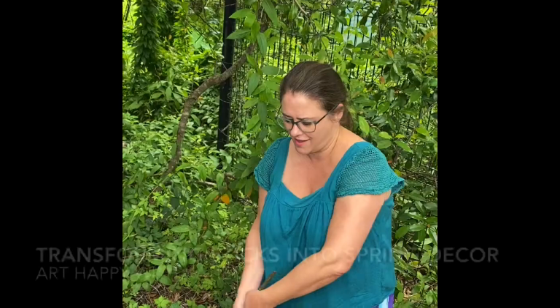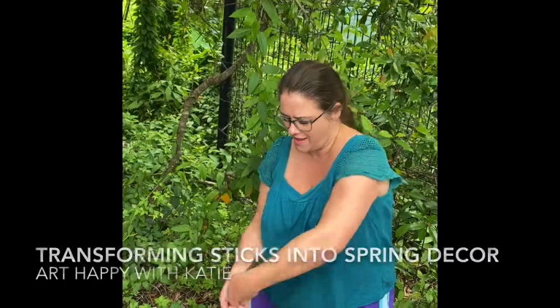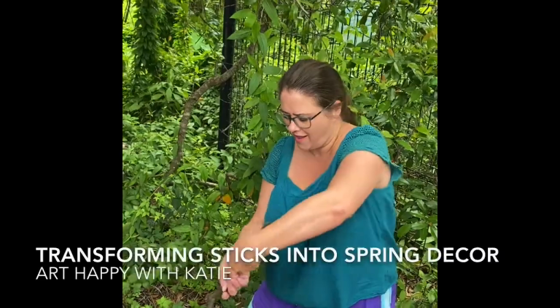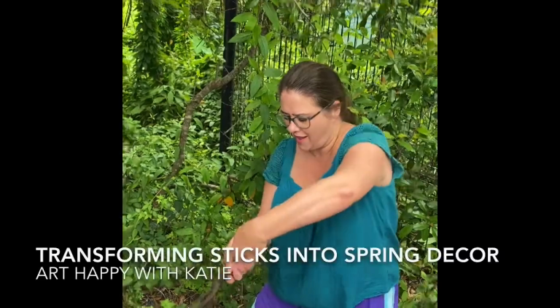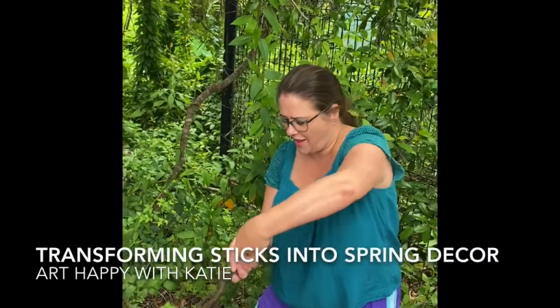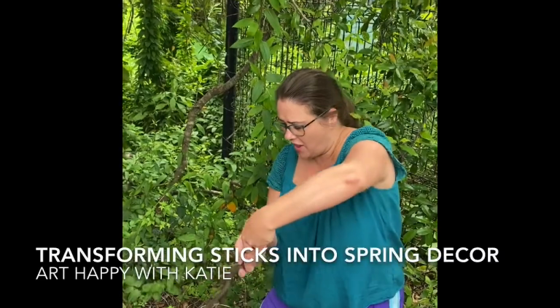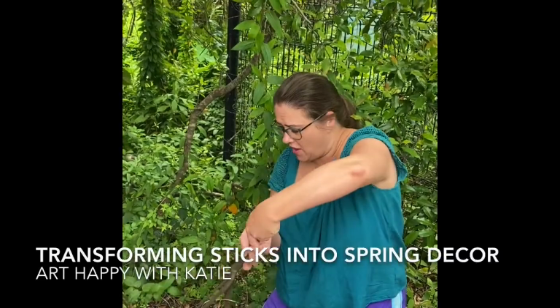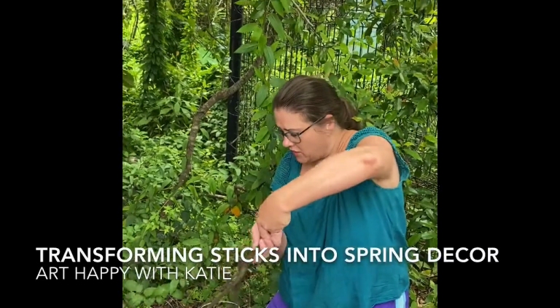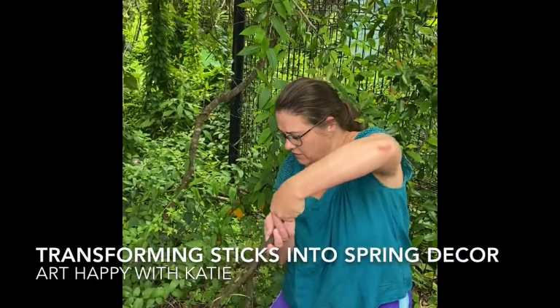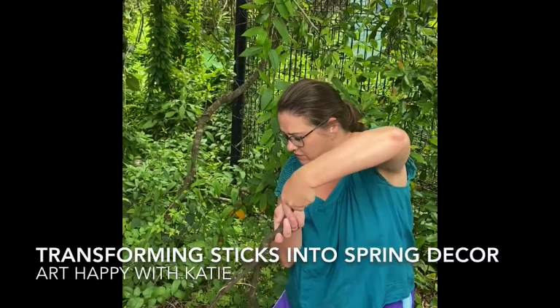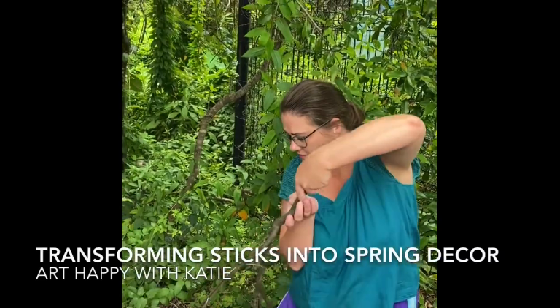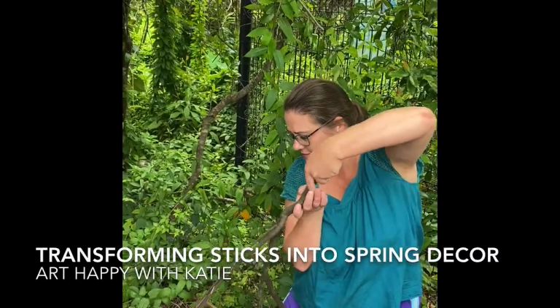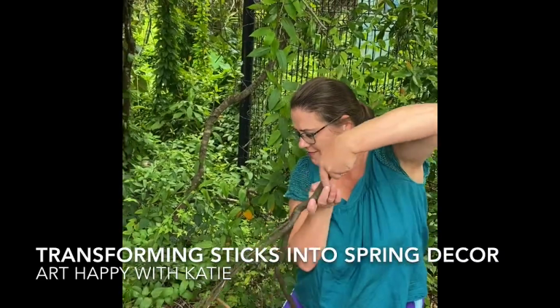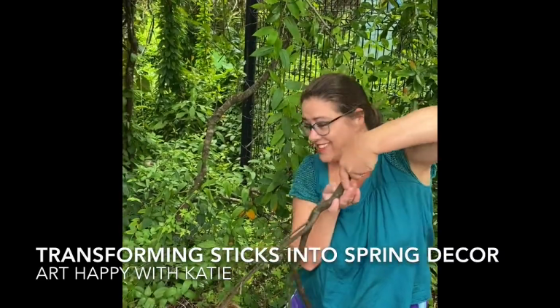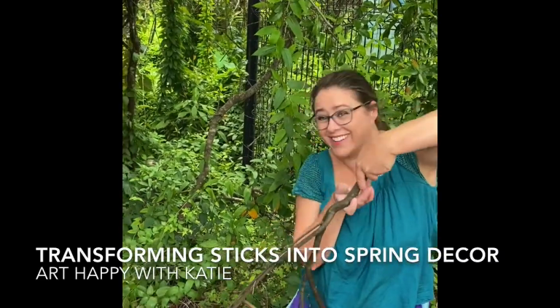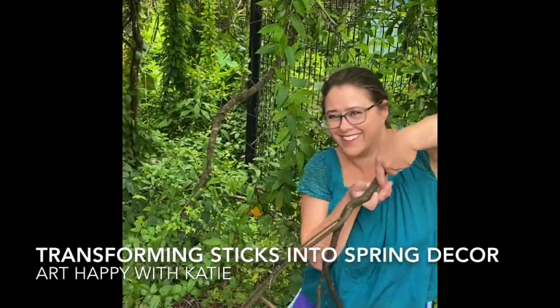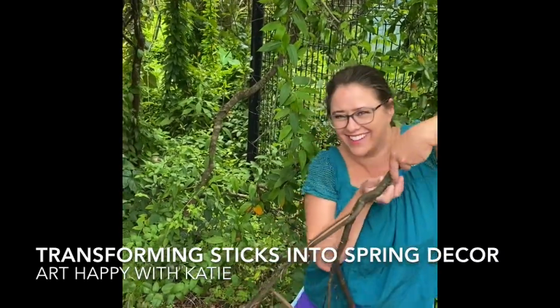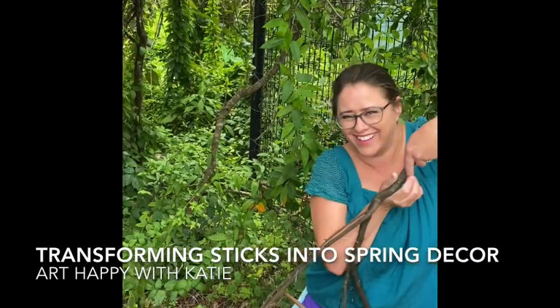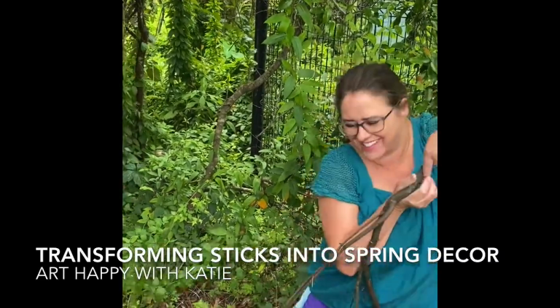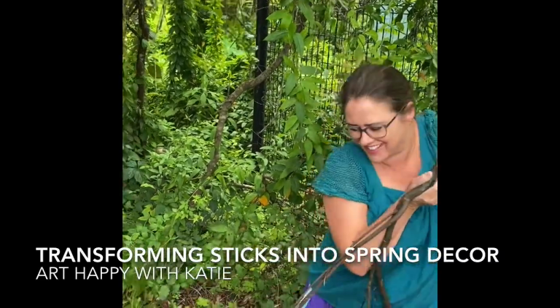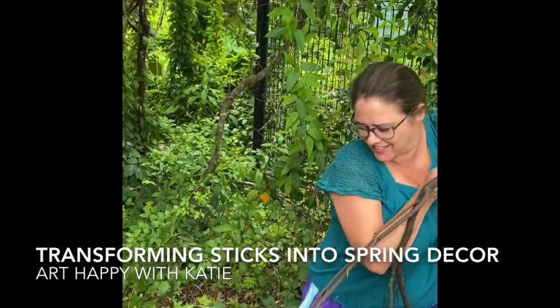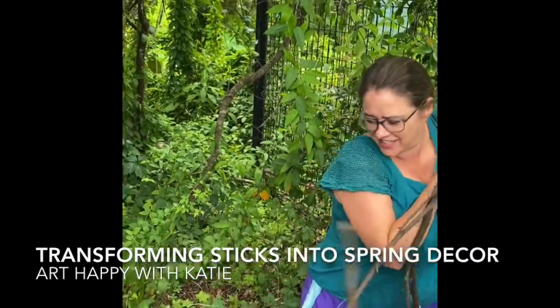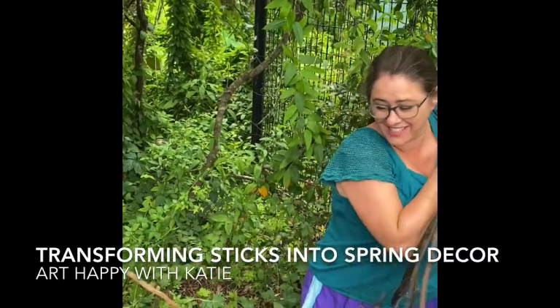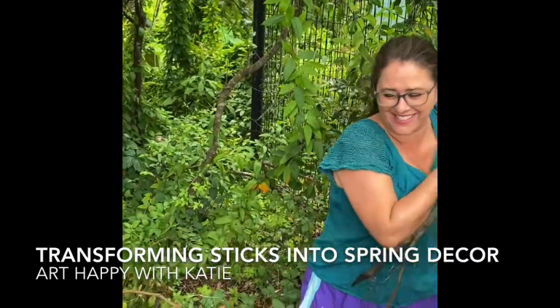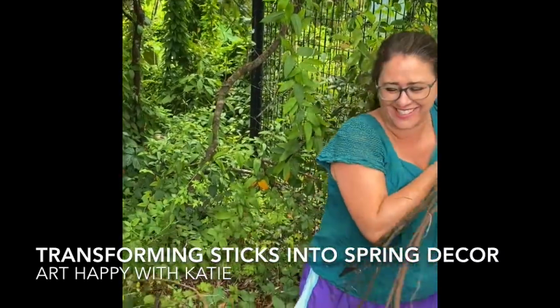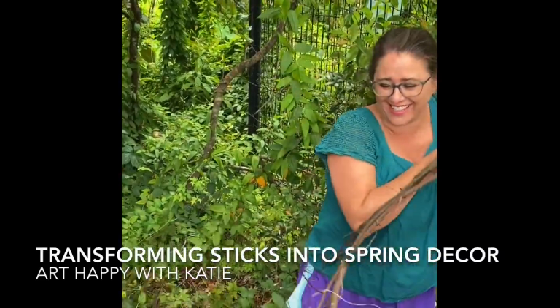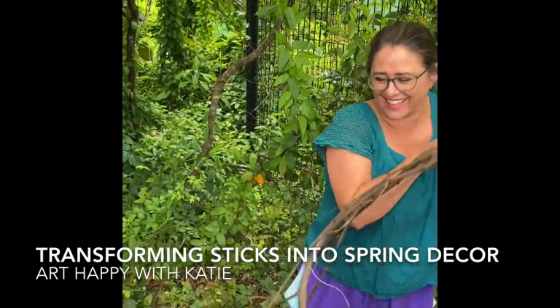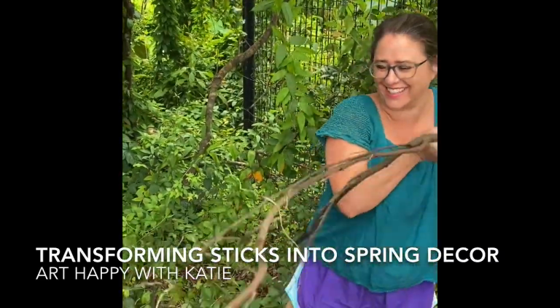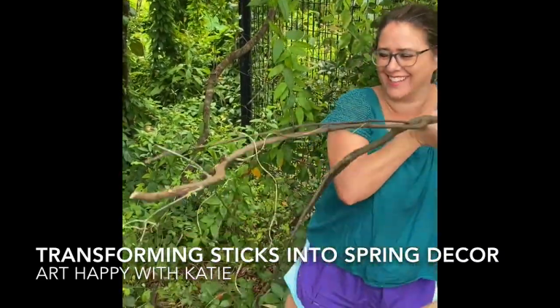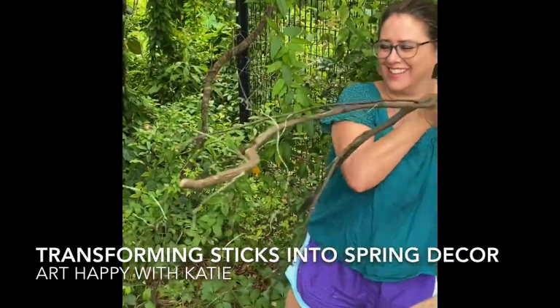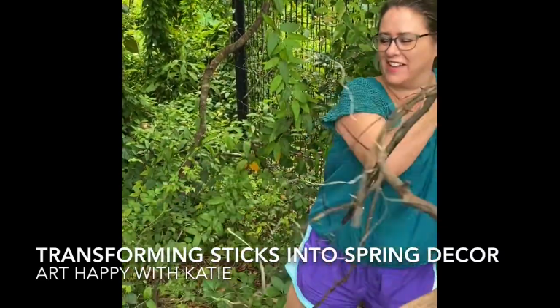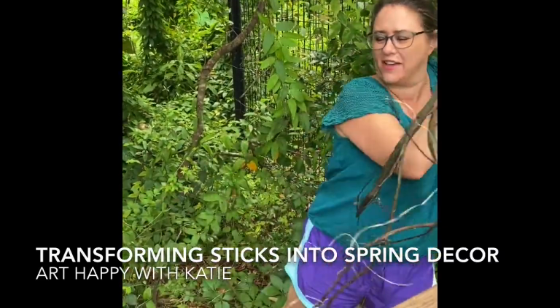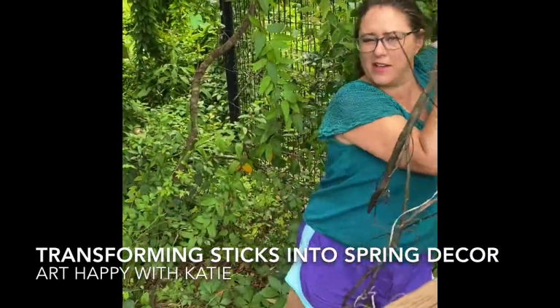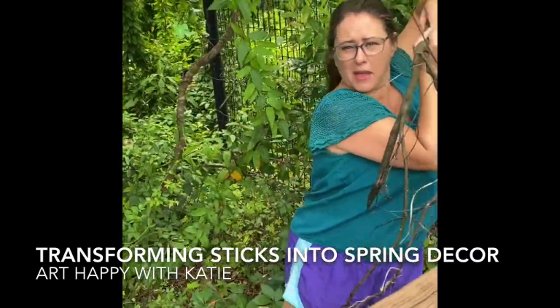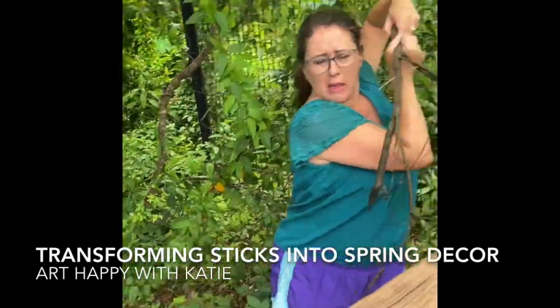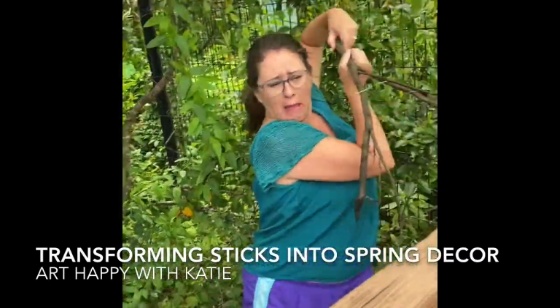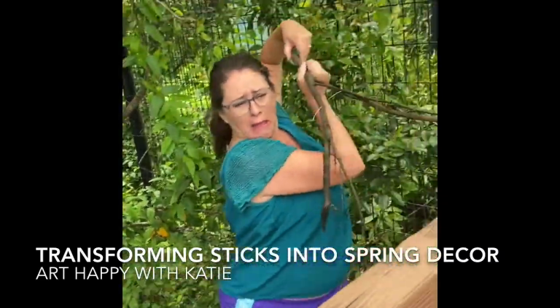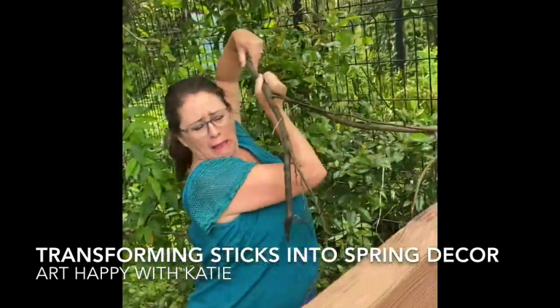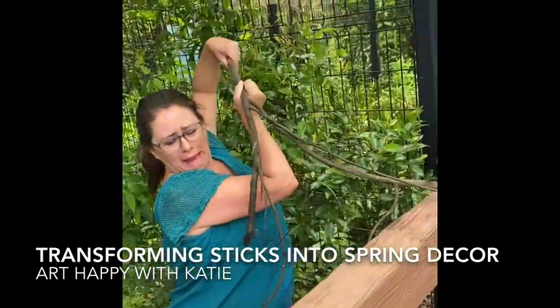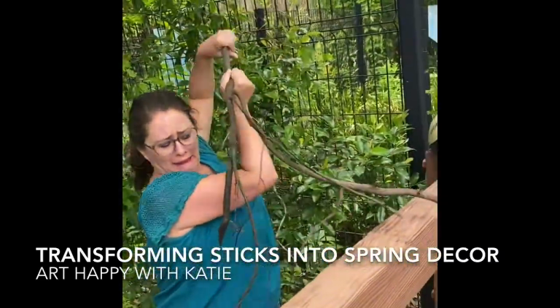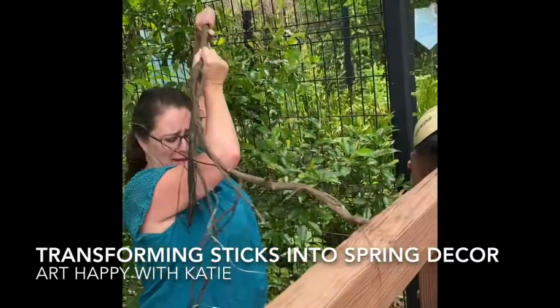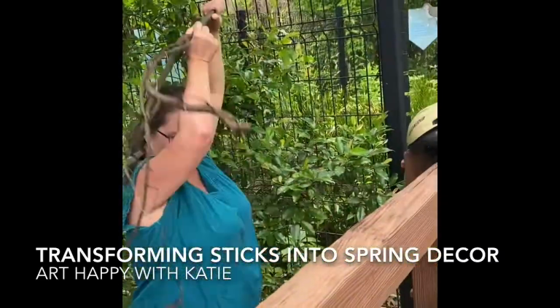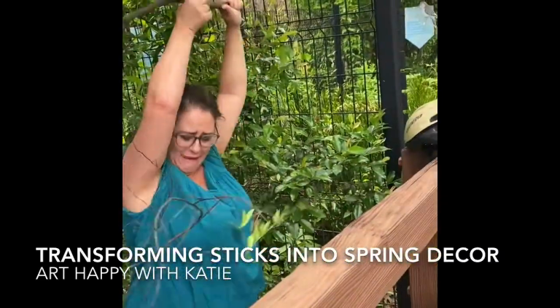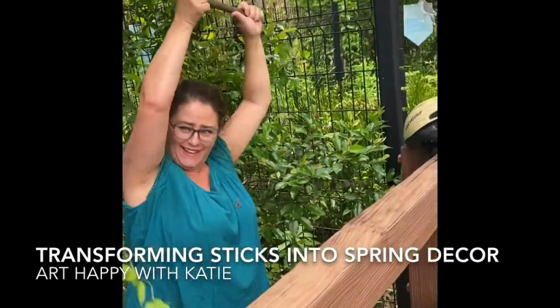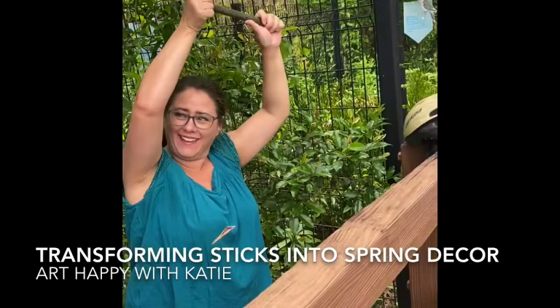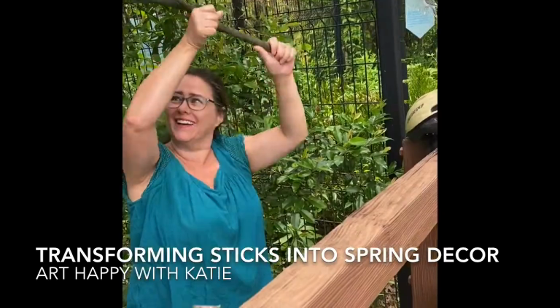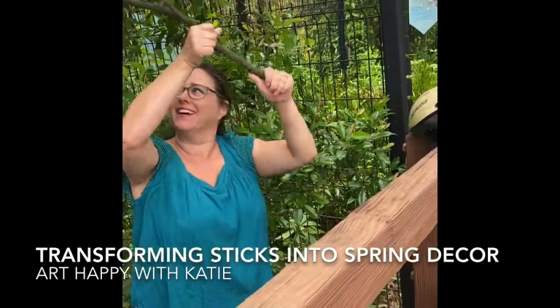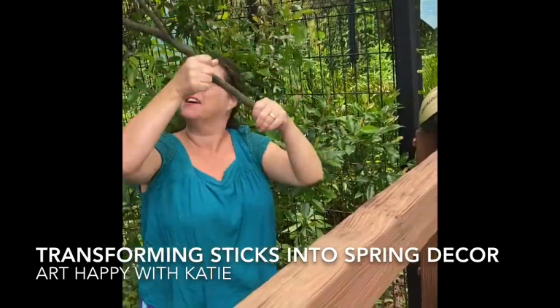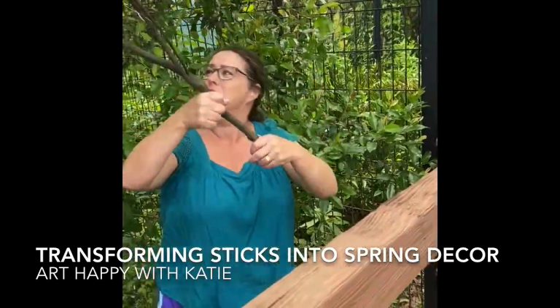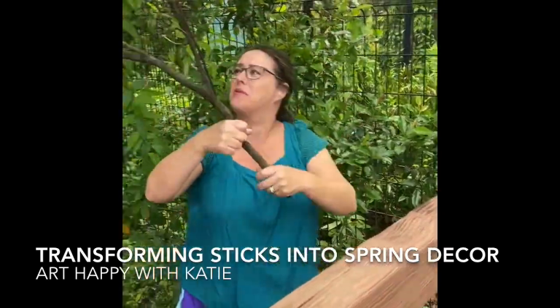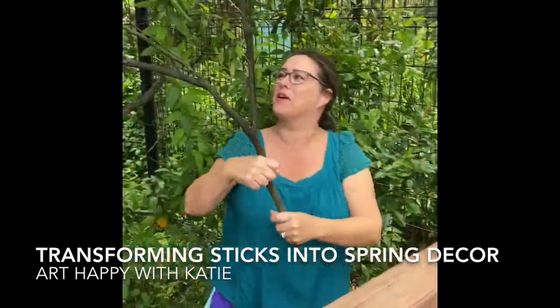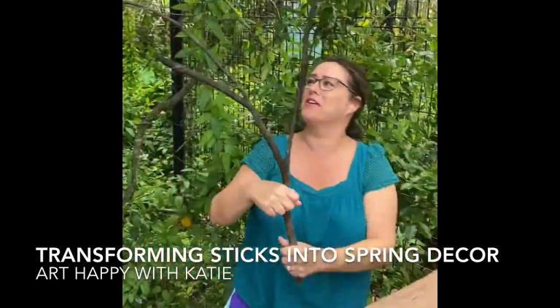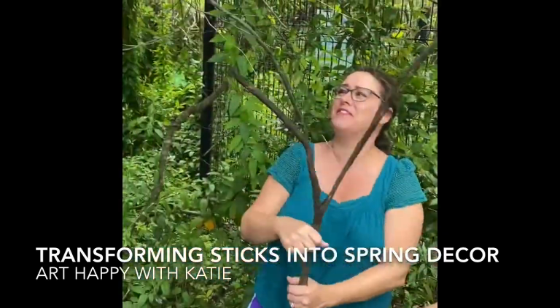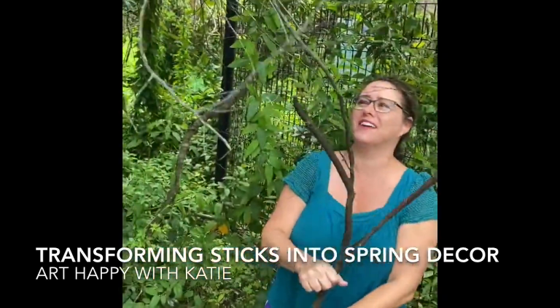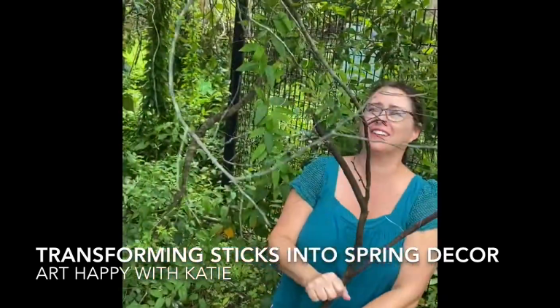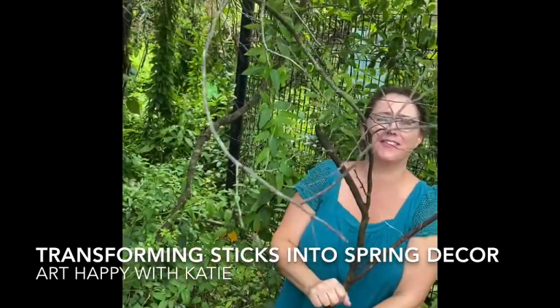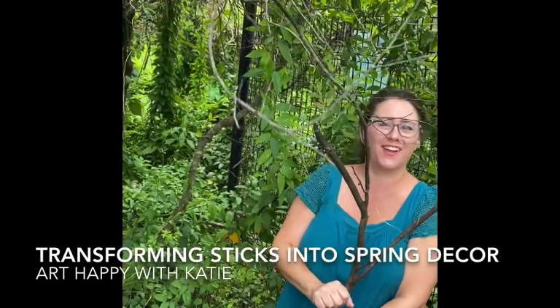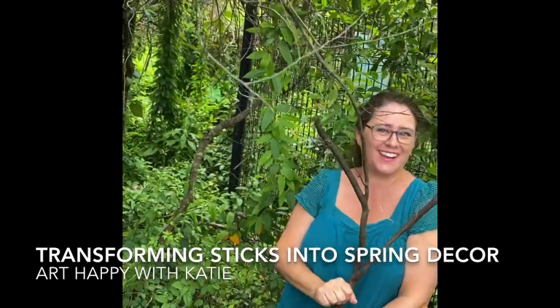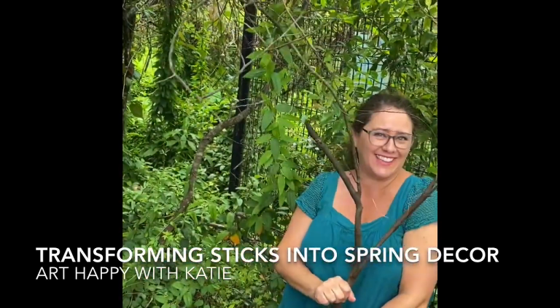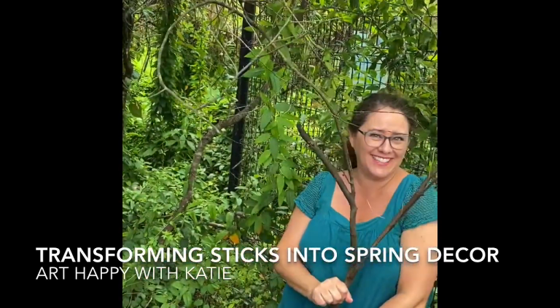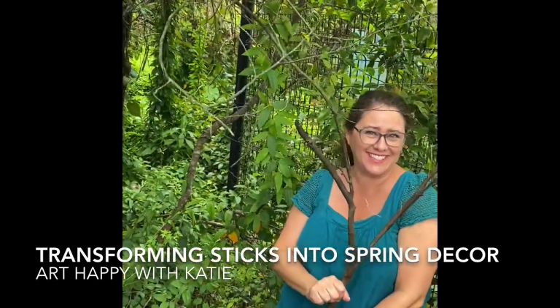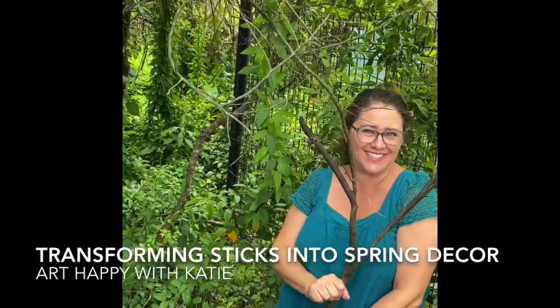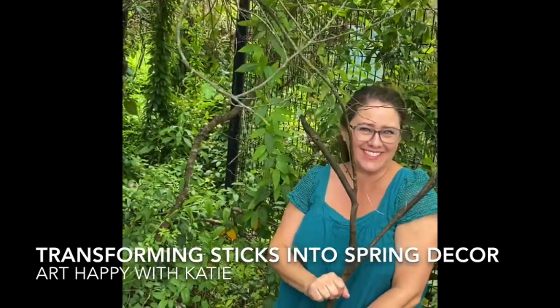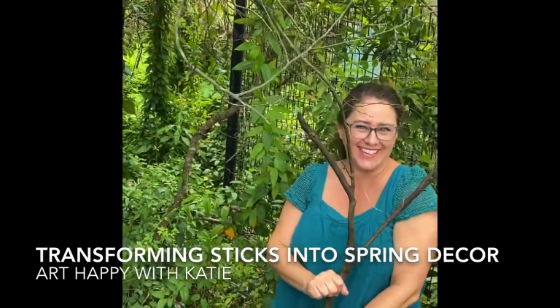Oh, look, a stick. Perfect for our Easter tree.